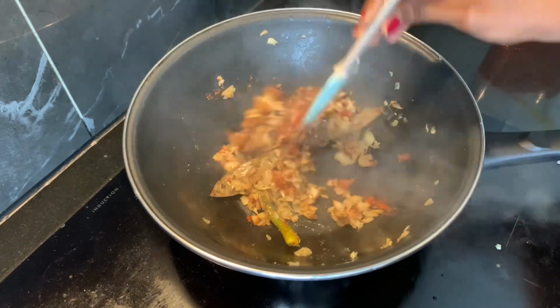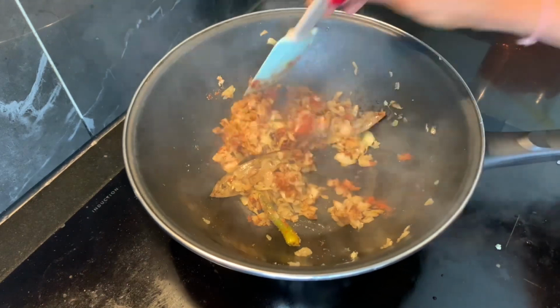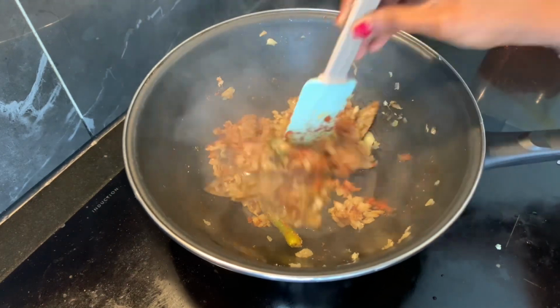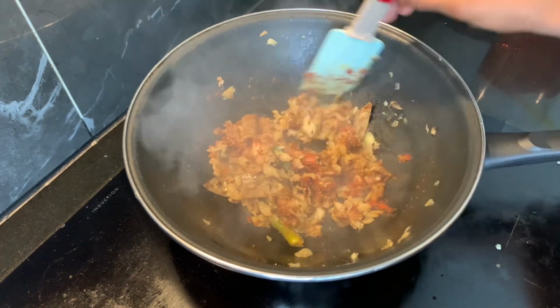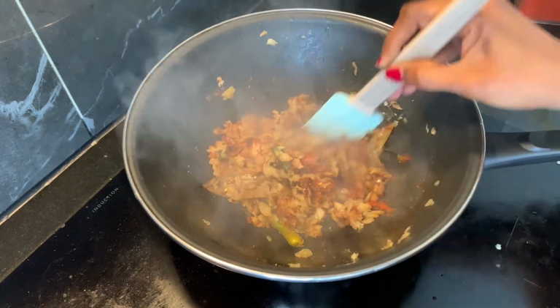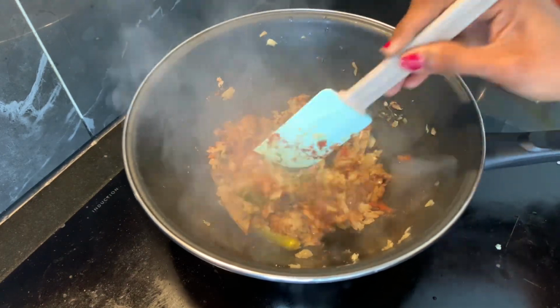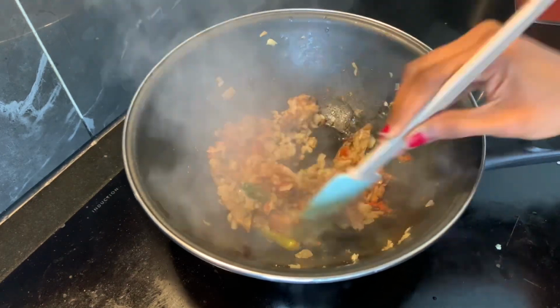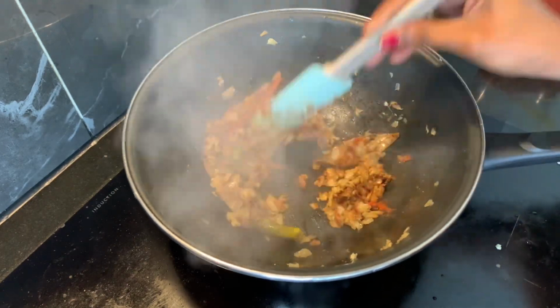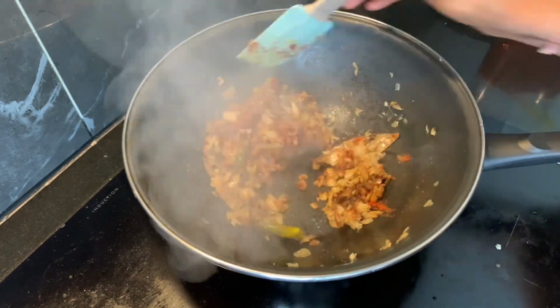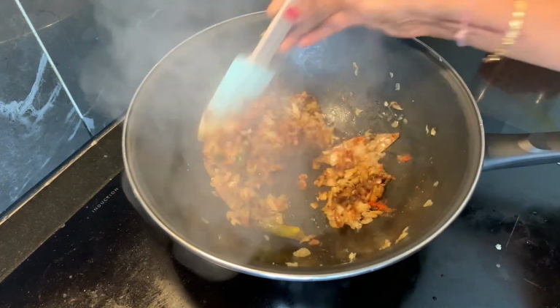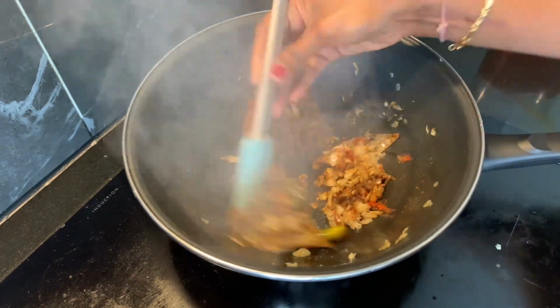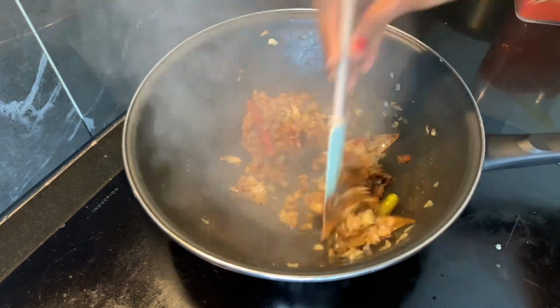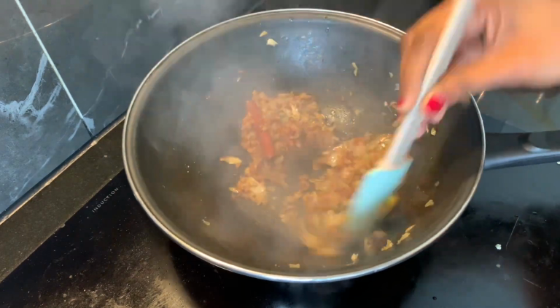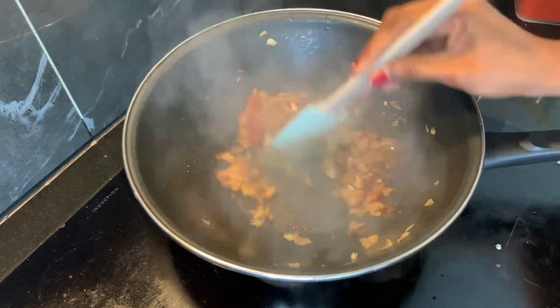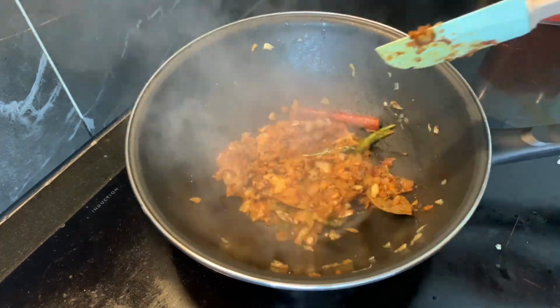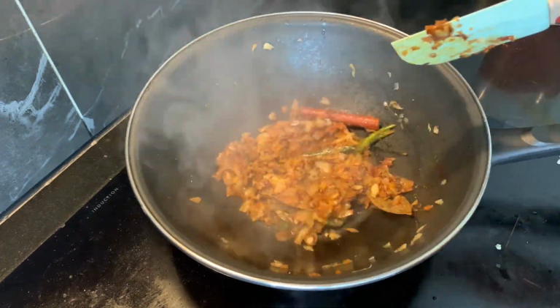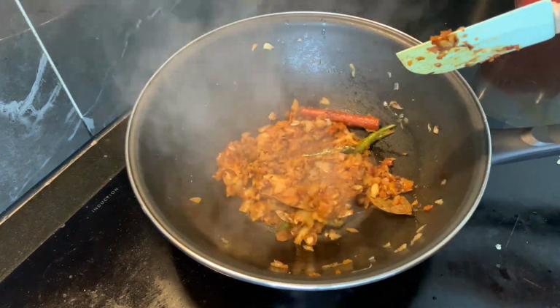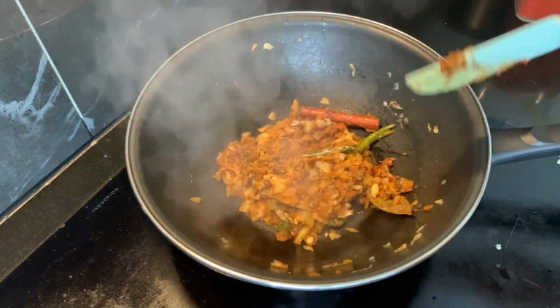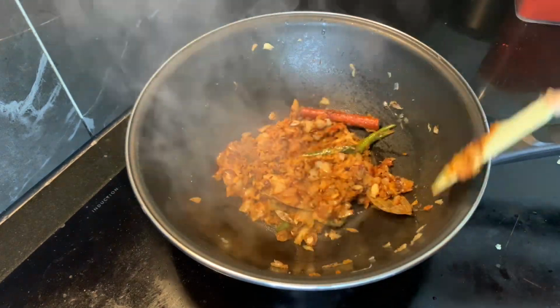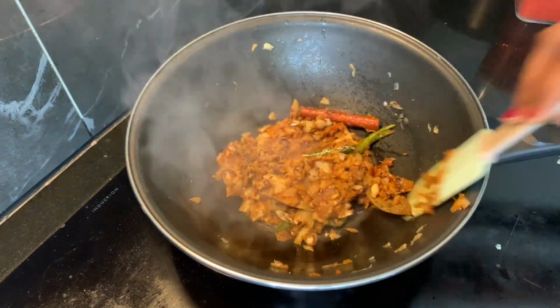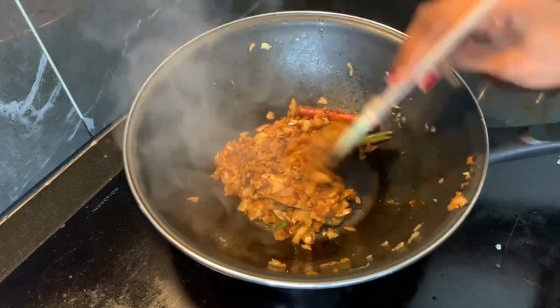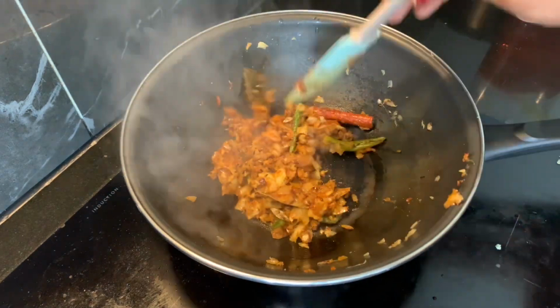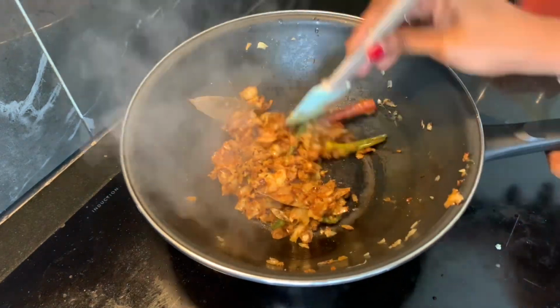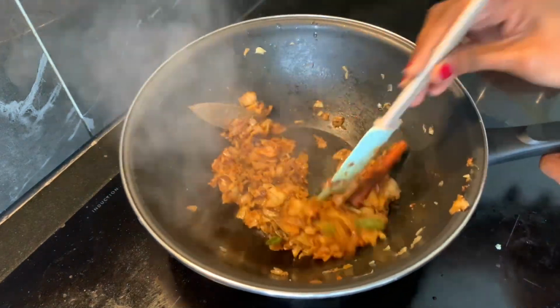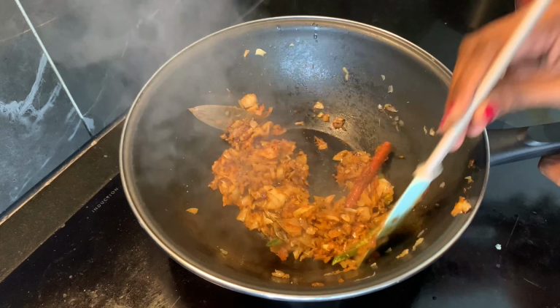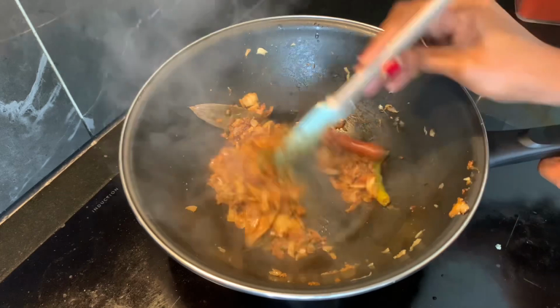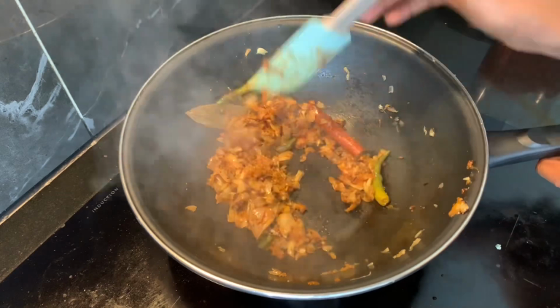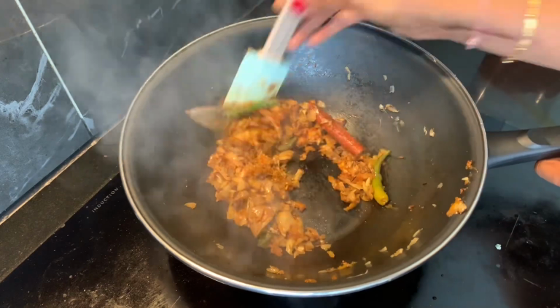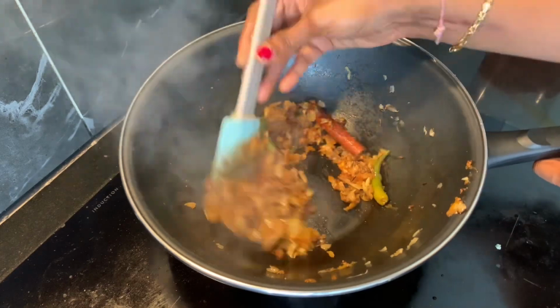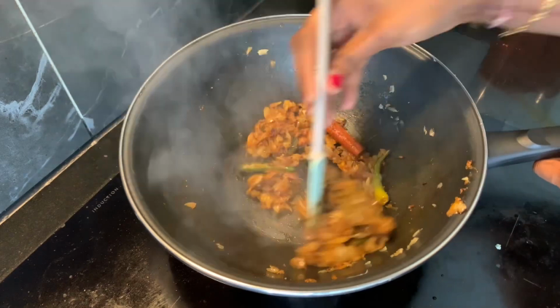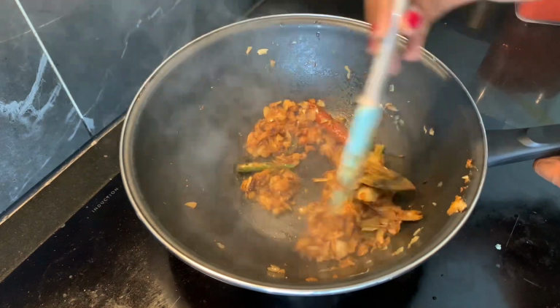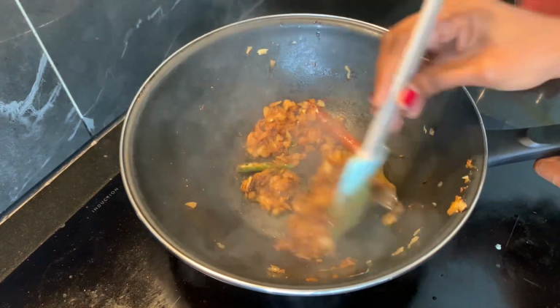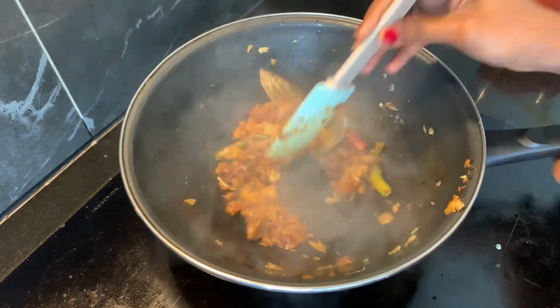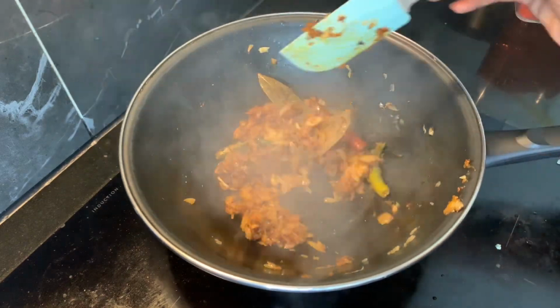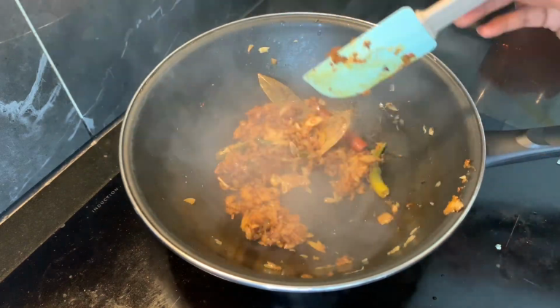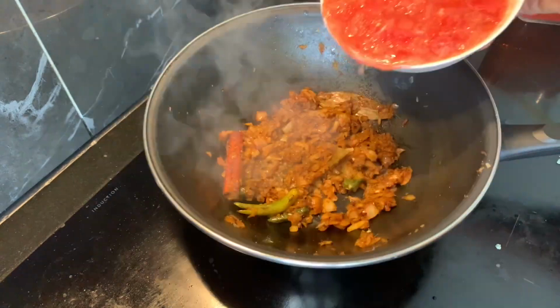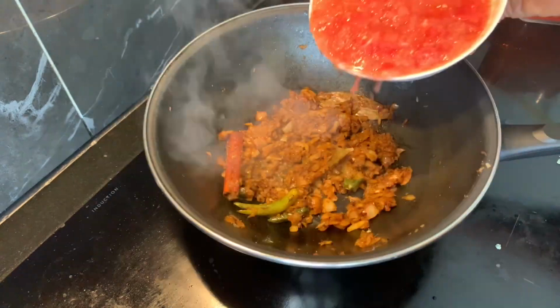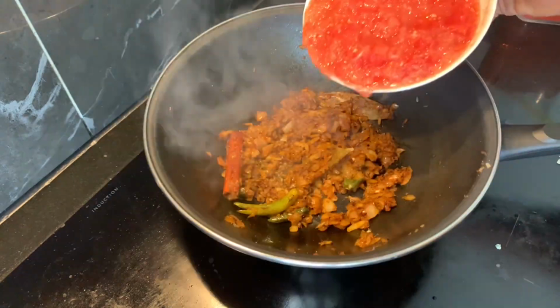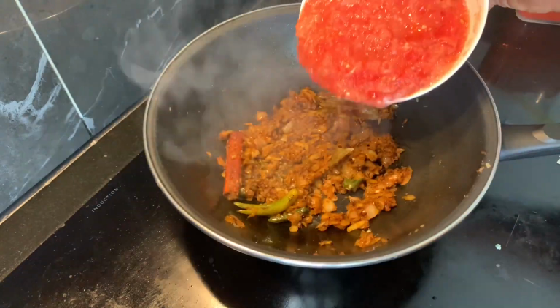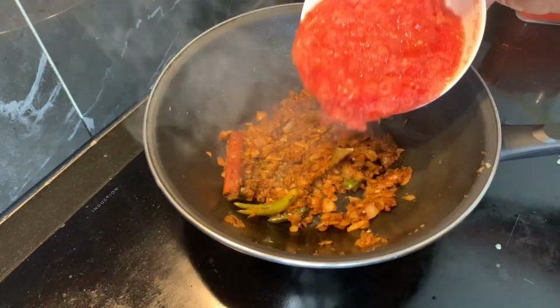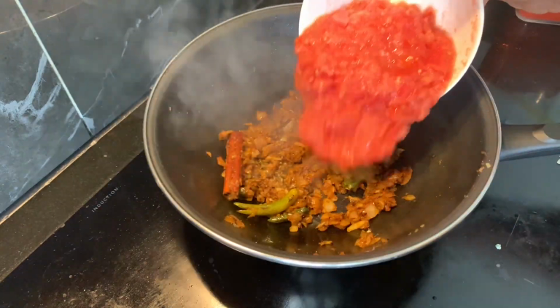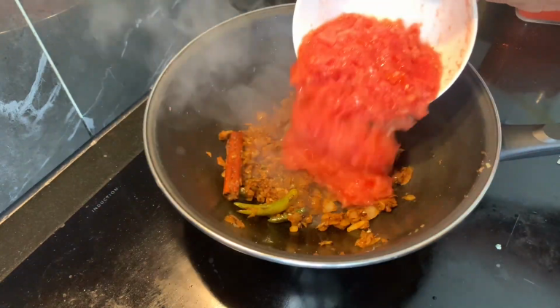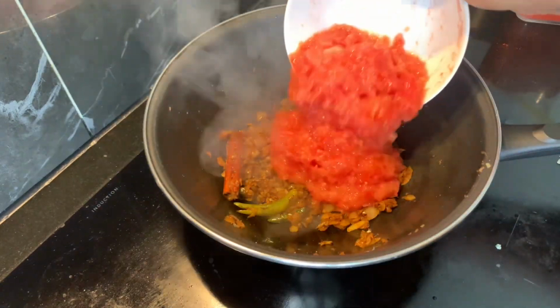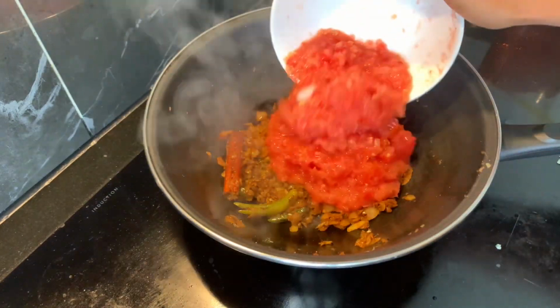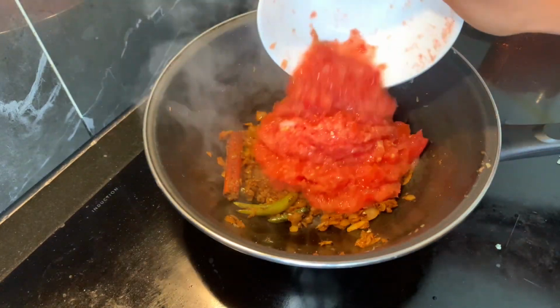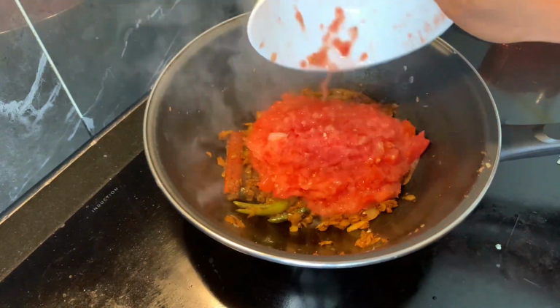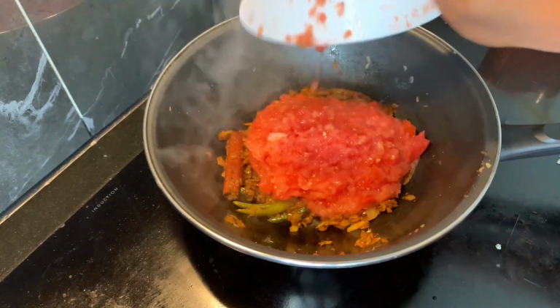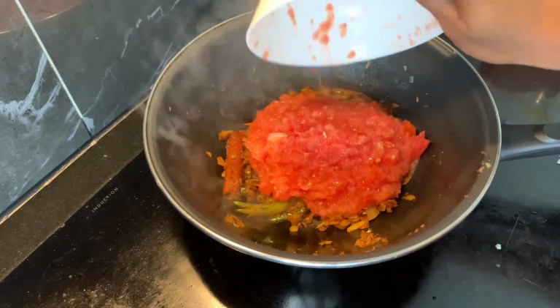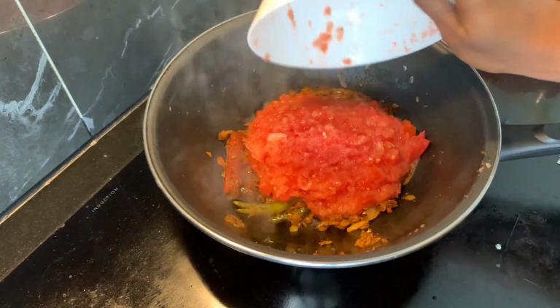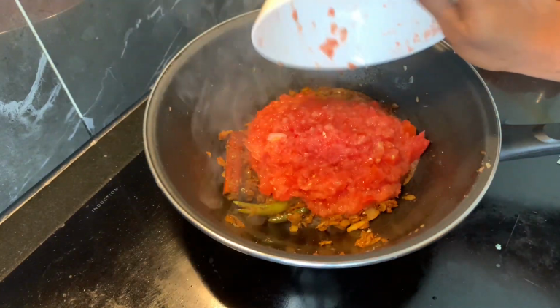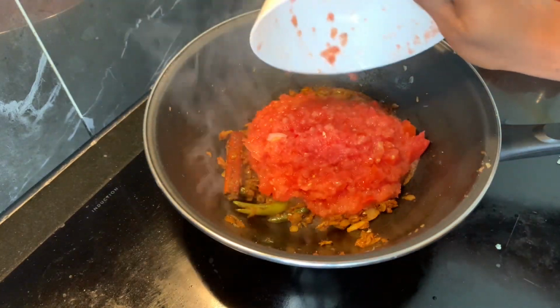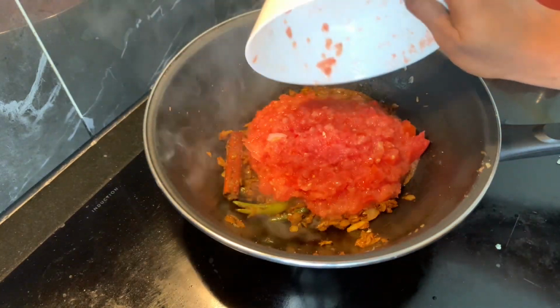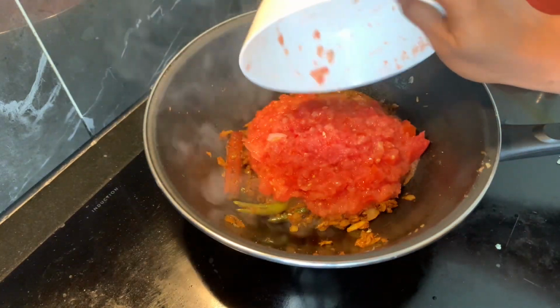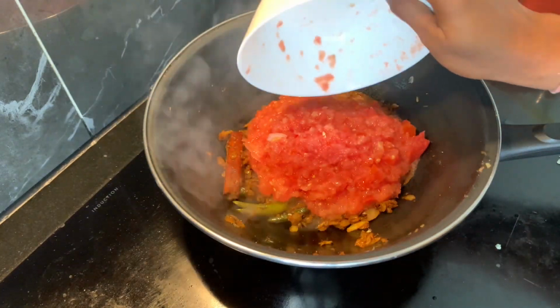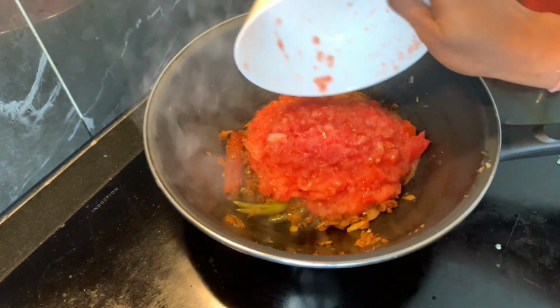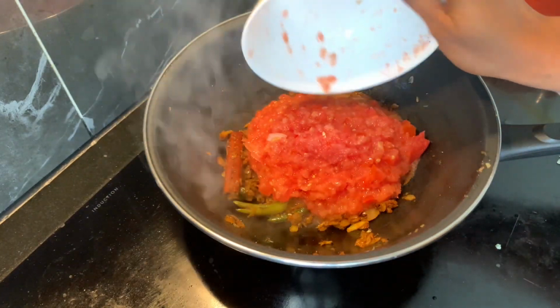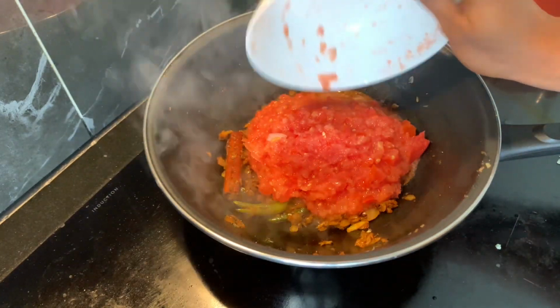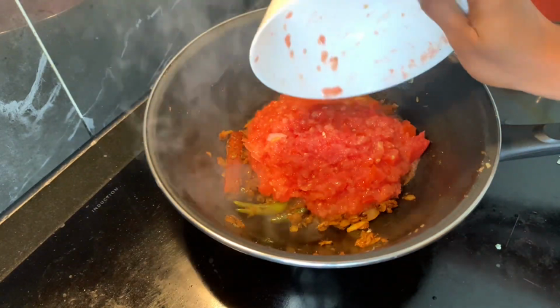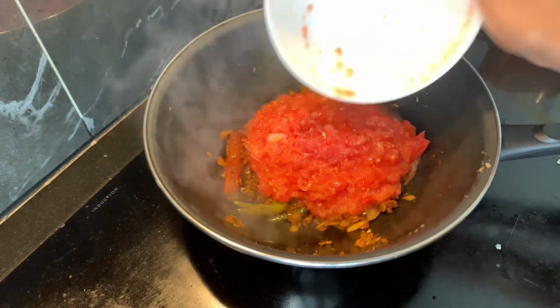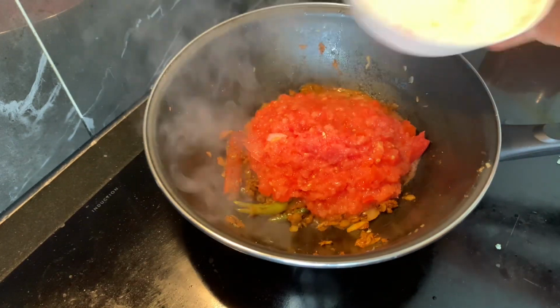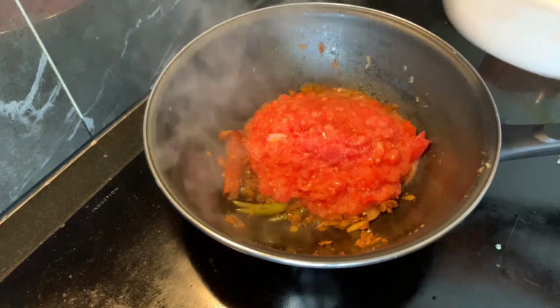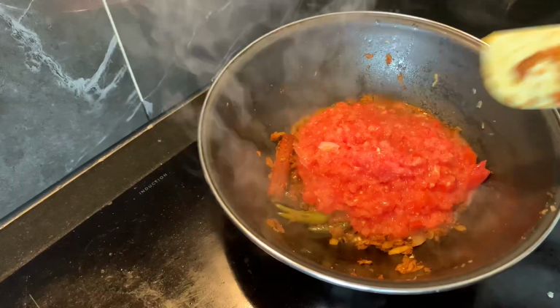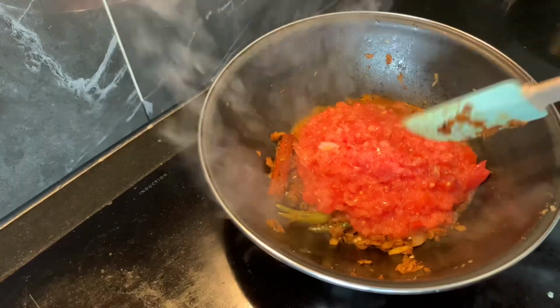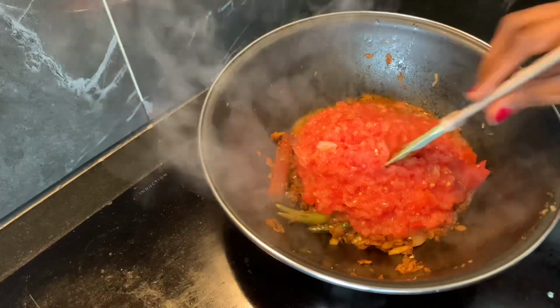I will cook on a low flame for 1-3 minutes. I will add tomato — a bowl of tomato.